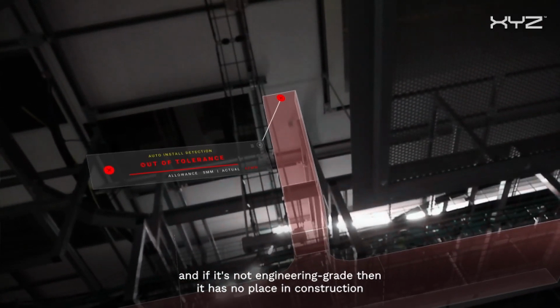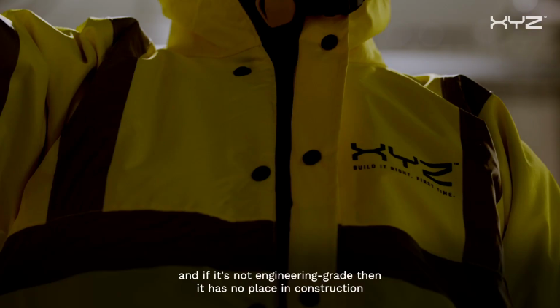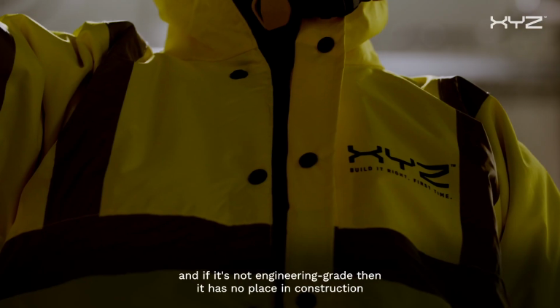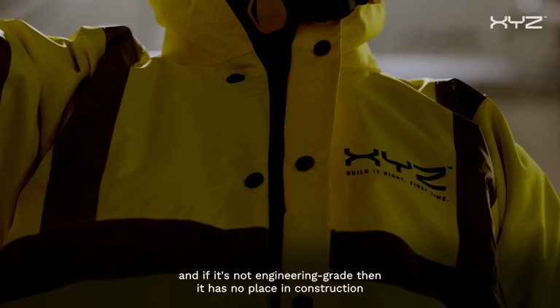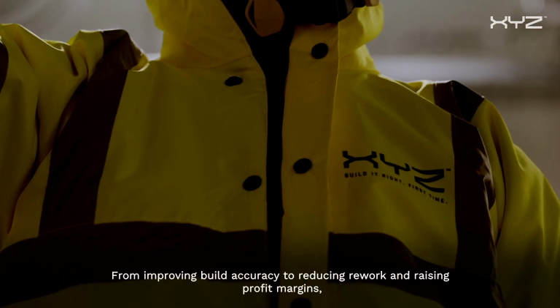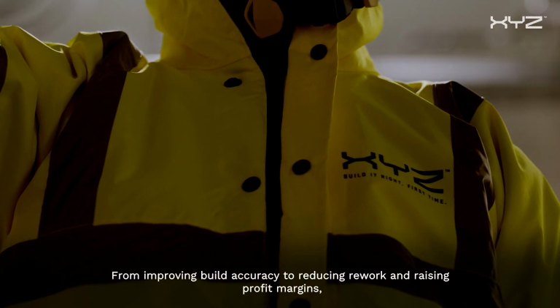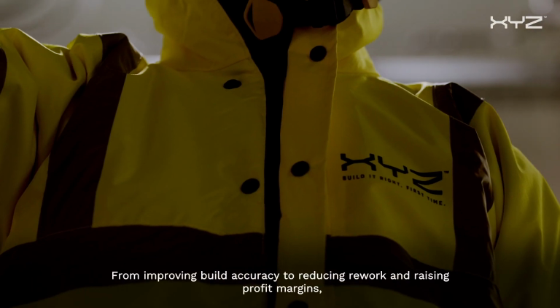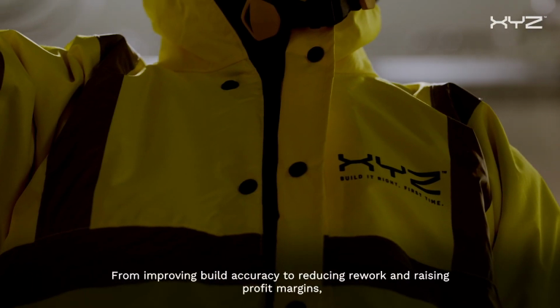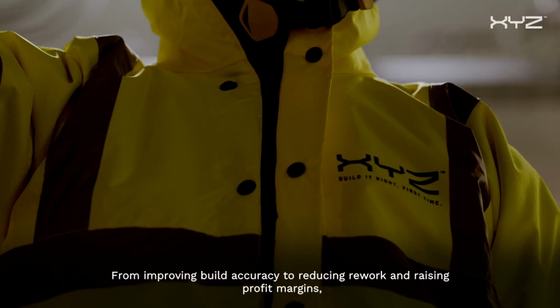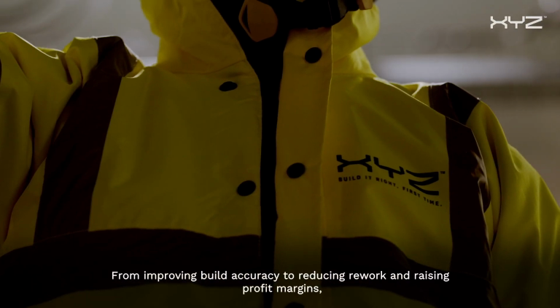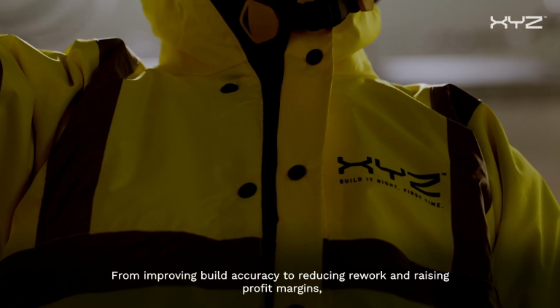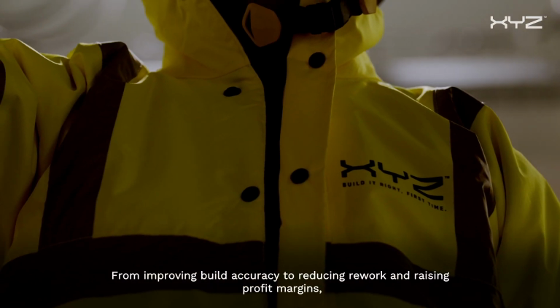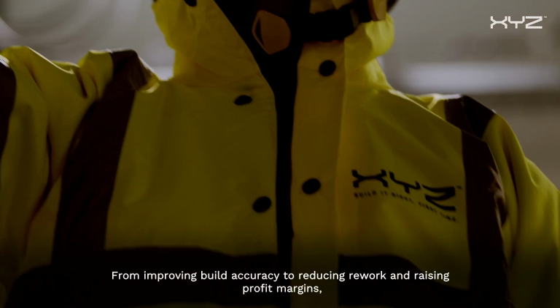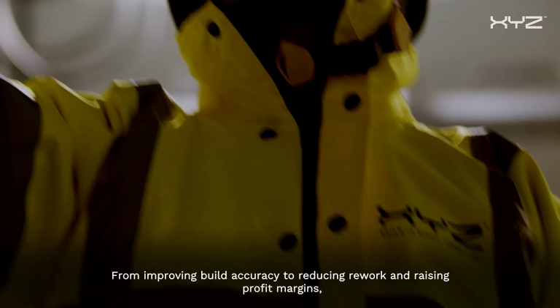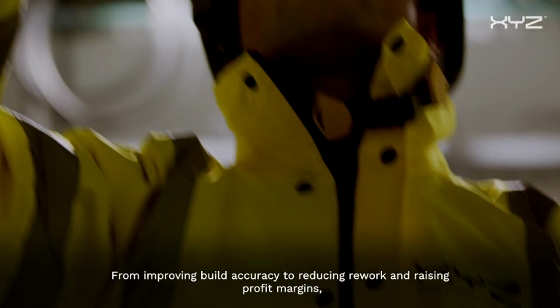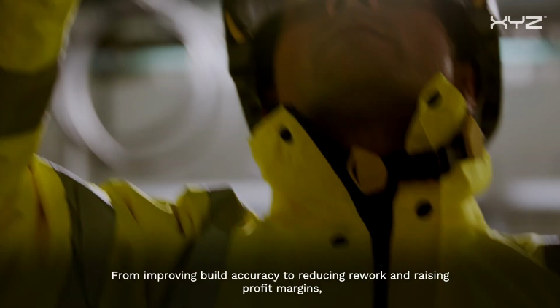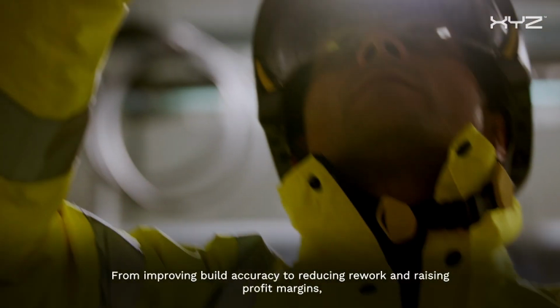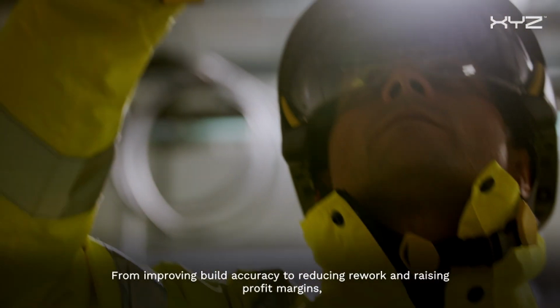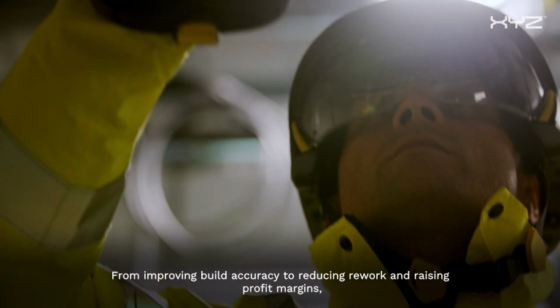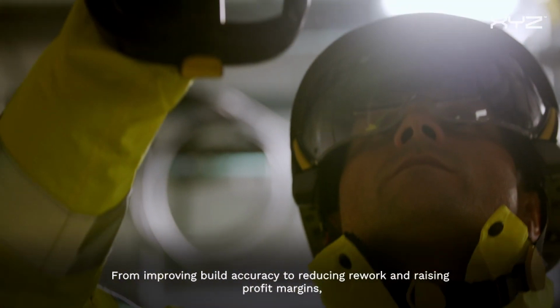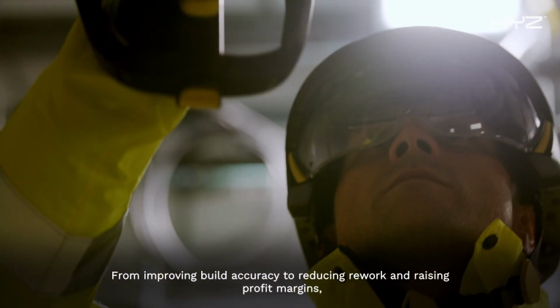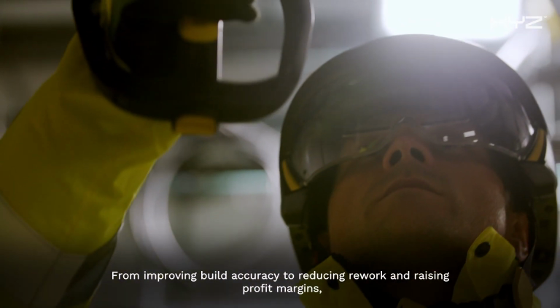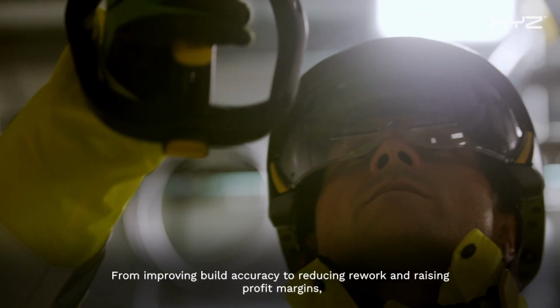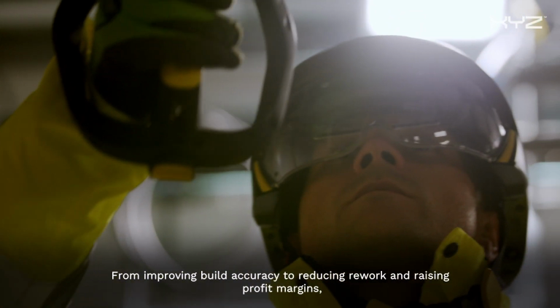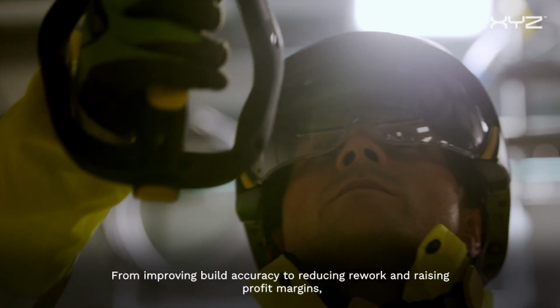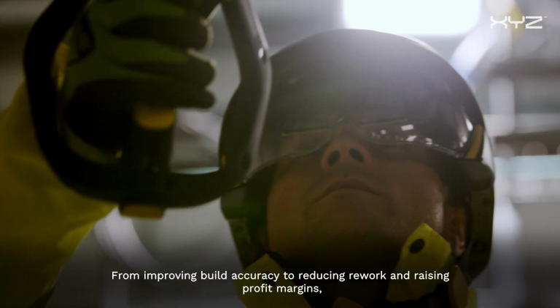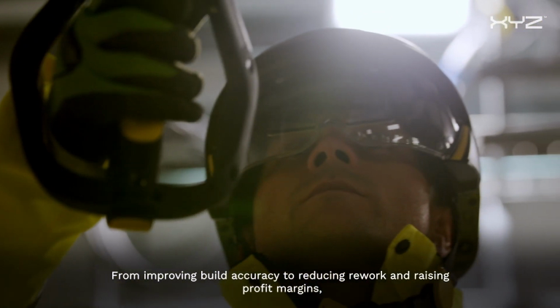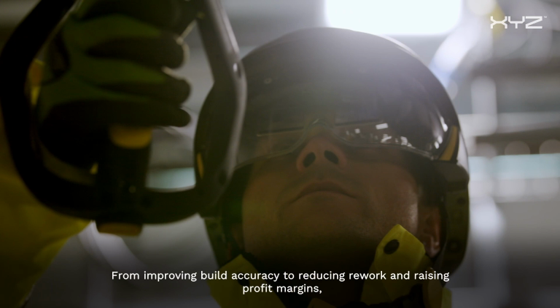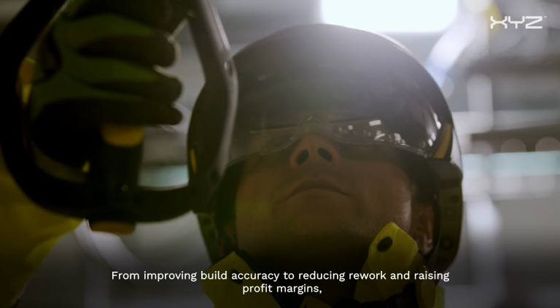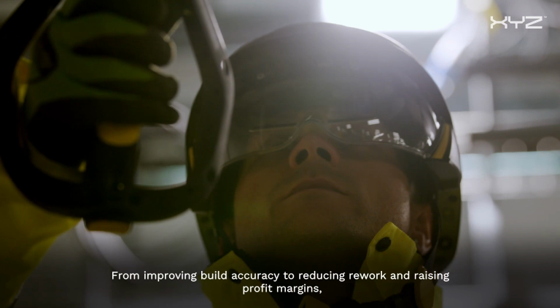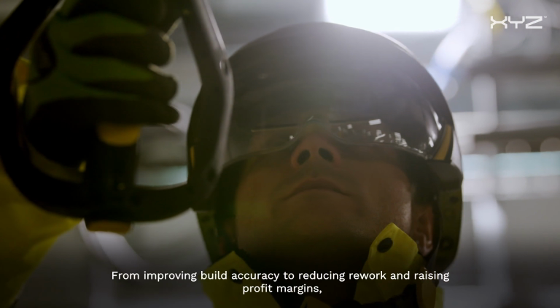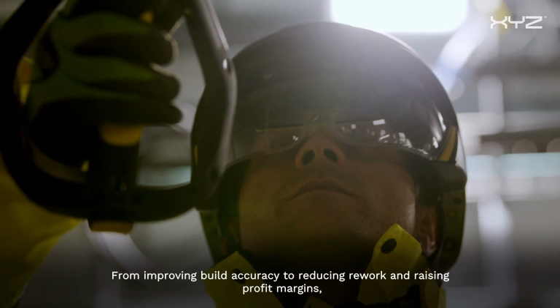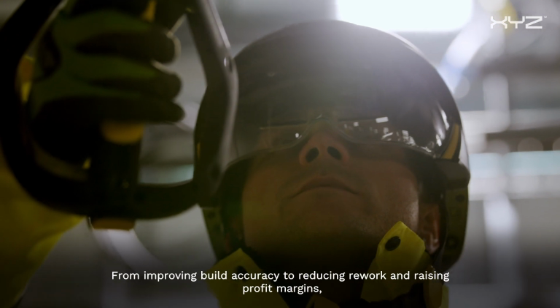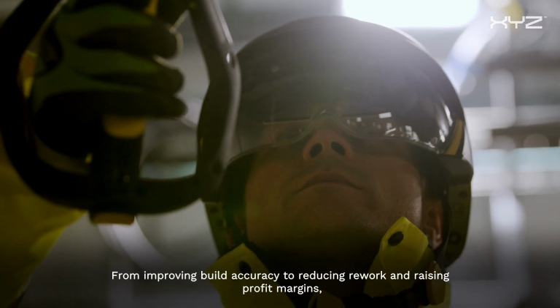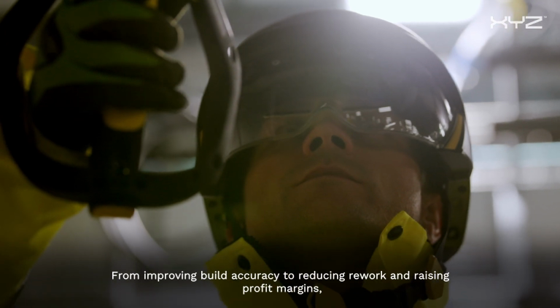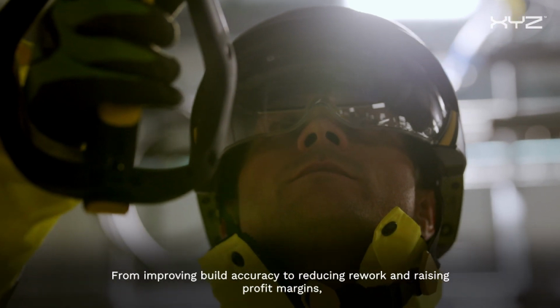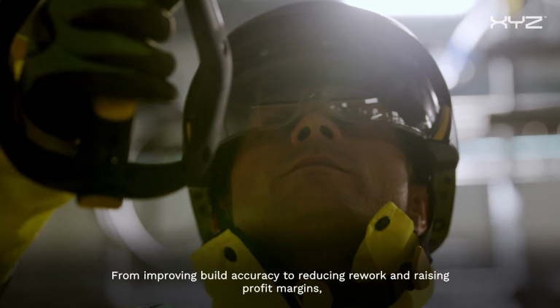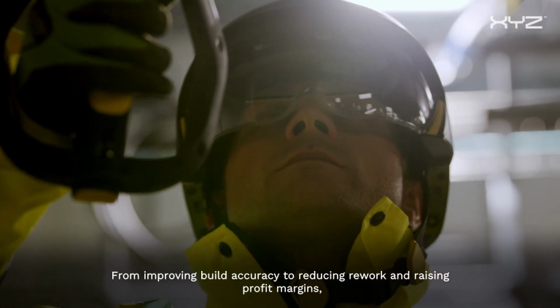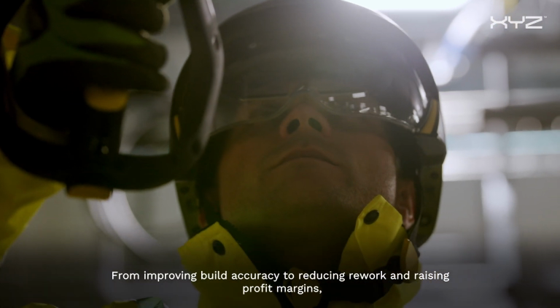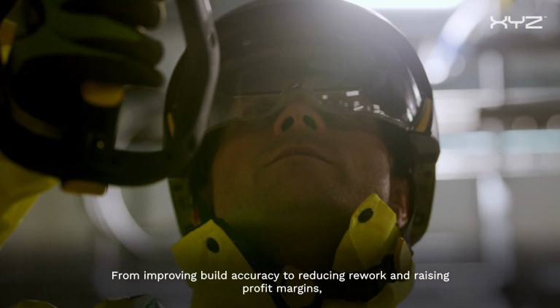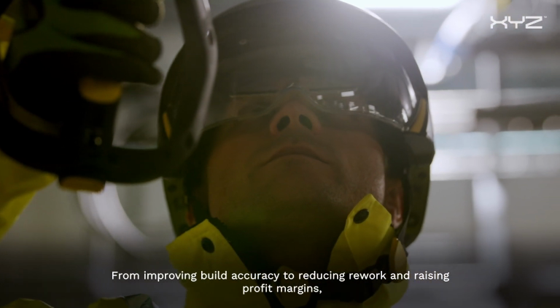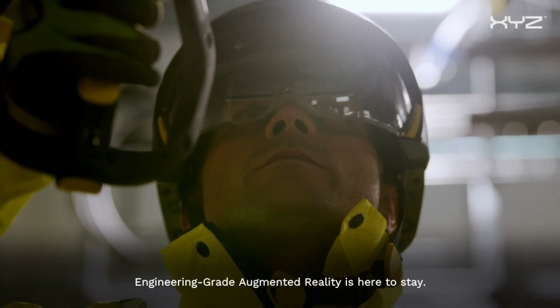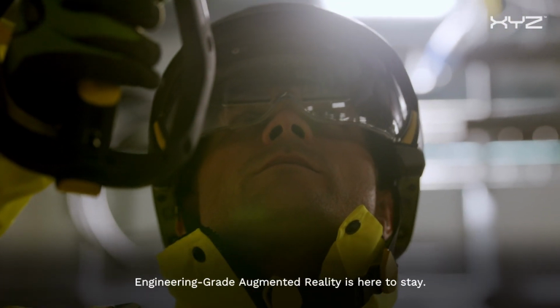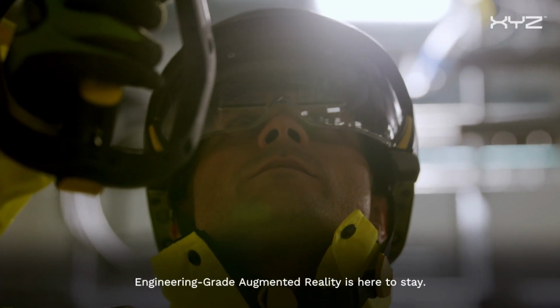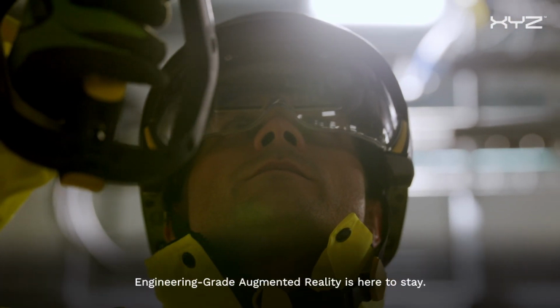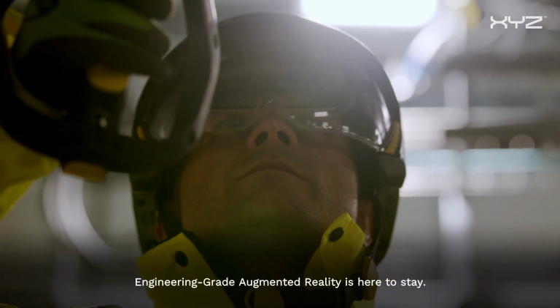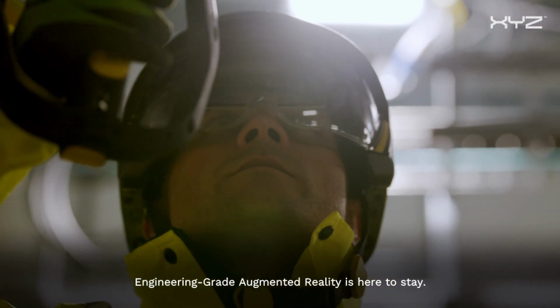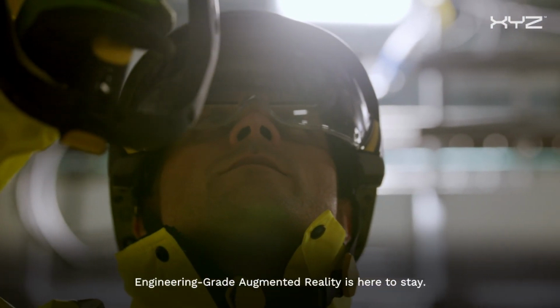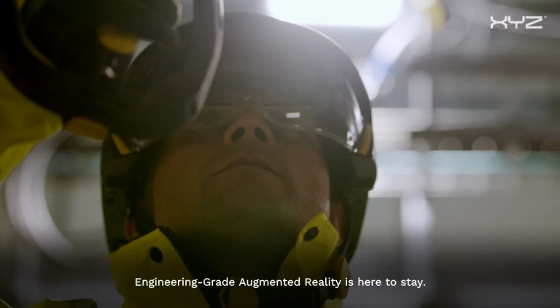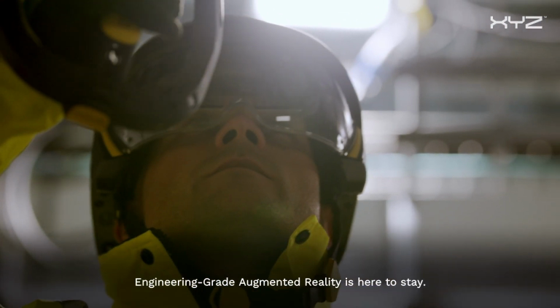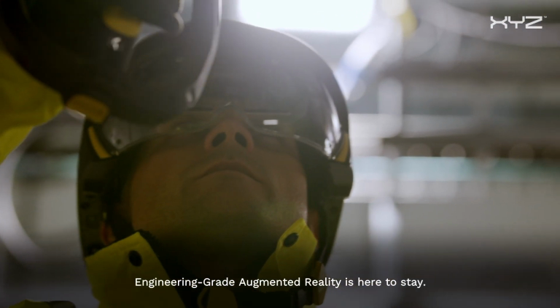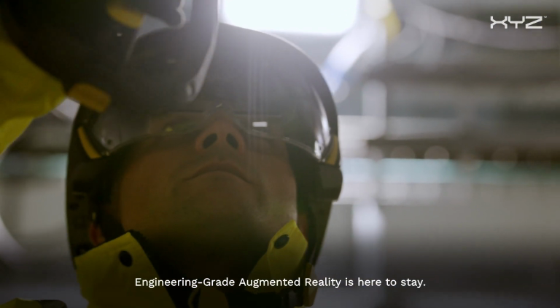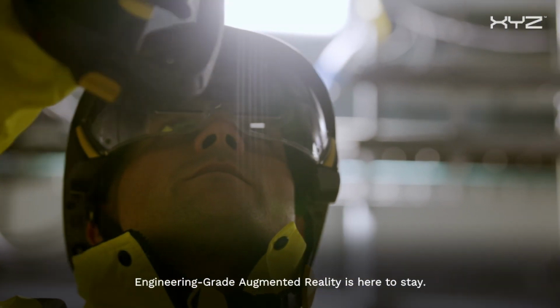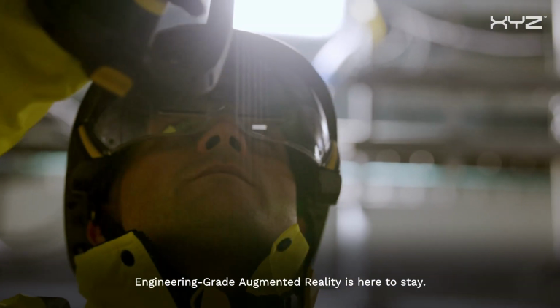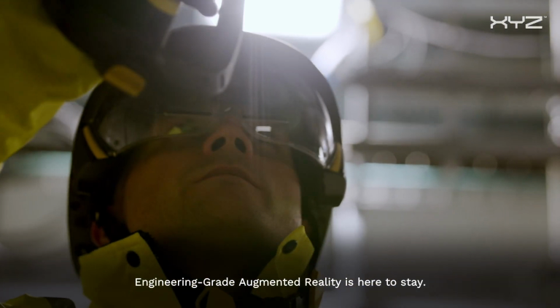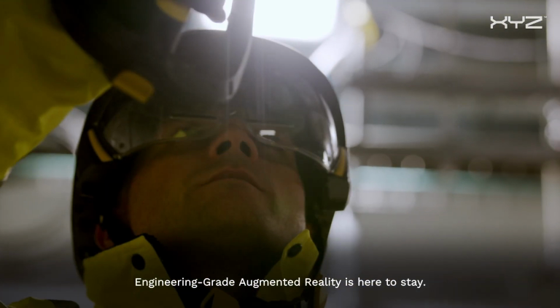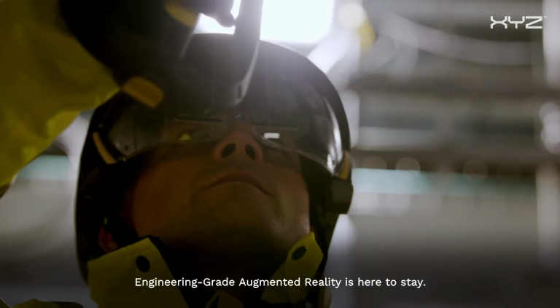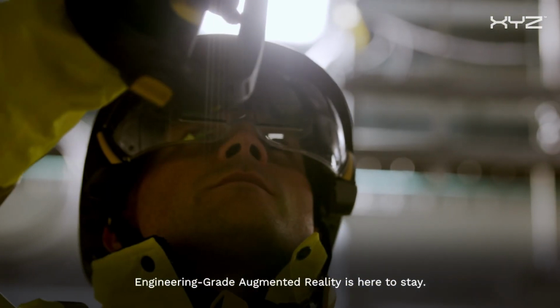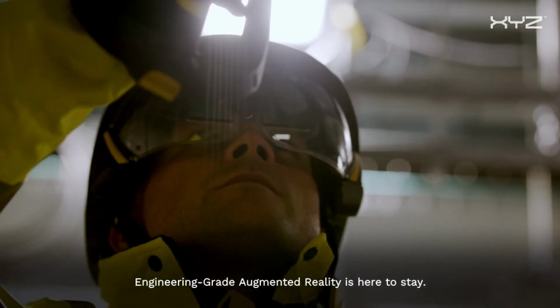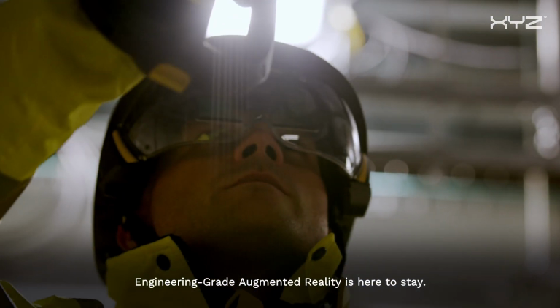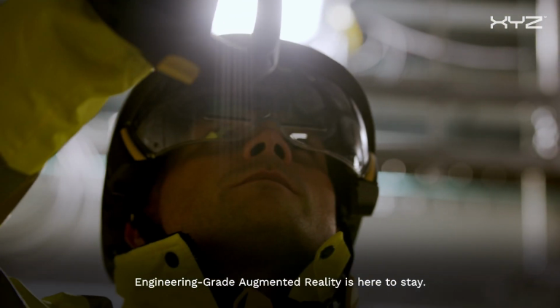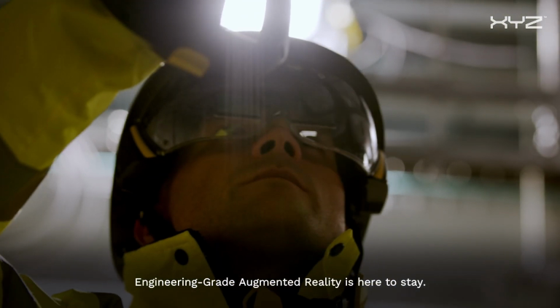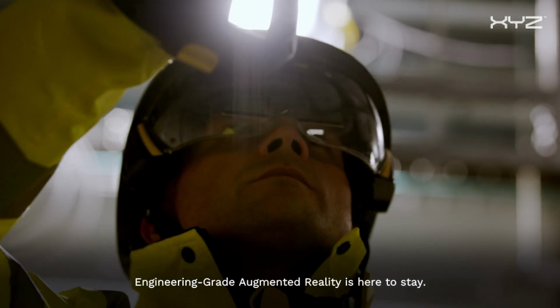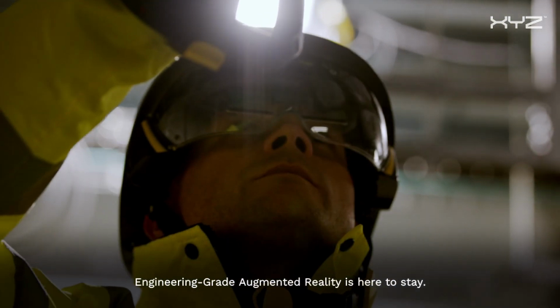From improving build accuracy to reducing rework and raising profit margins, engineering grade augmented reality is here to stay.